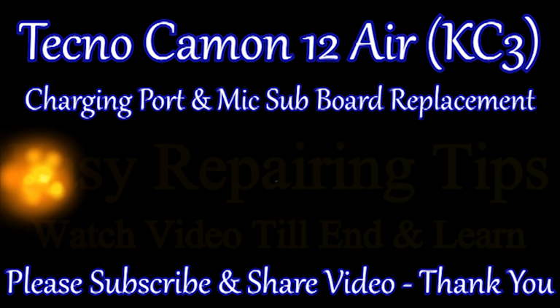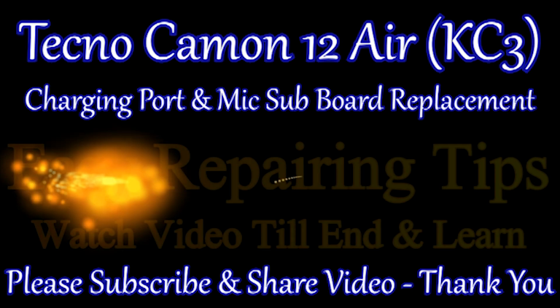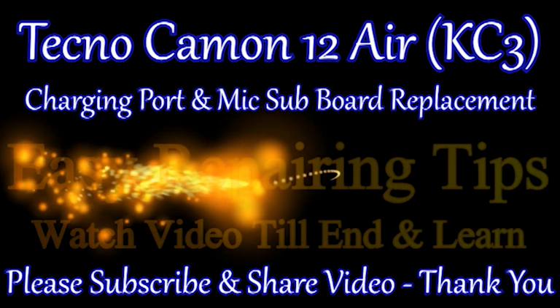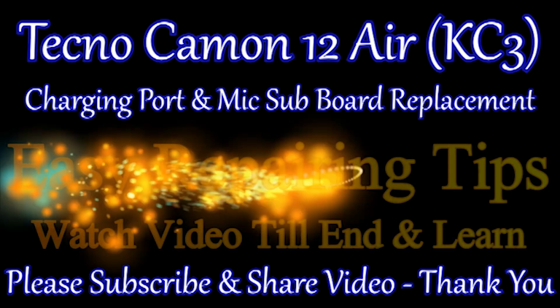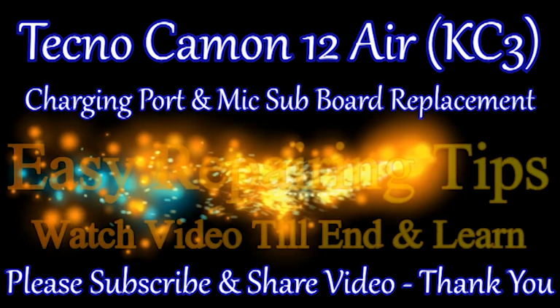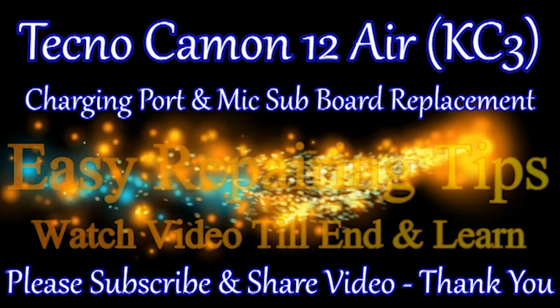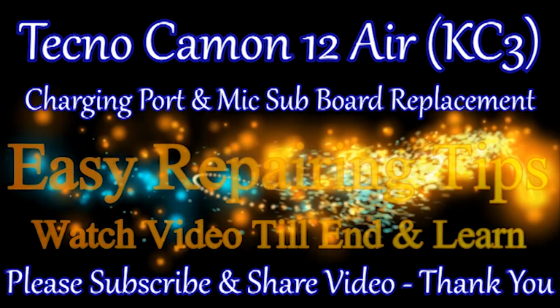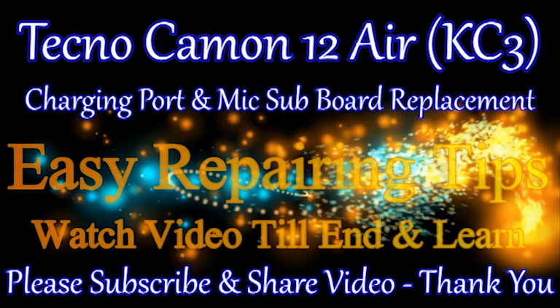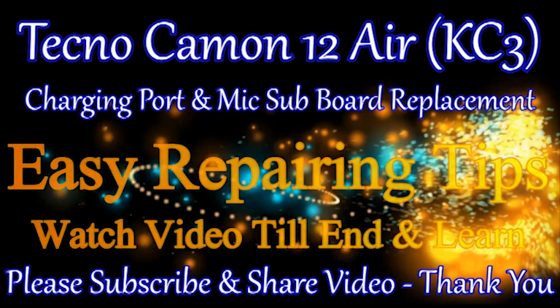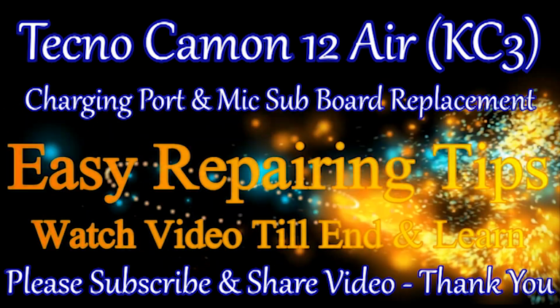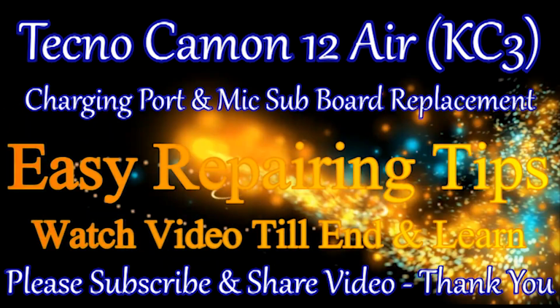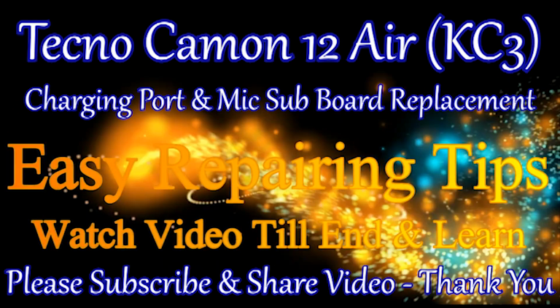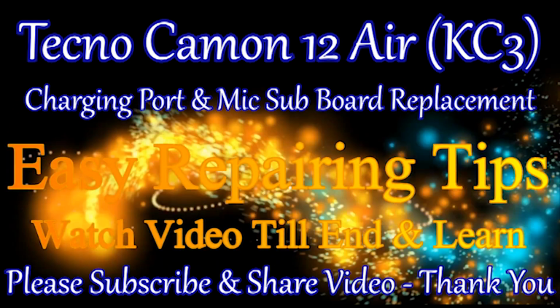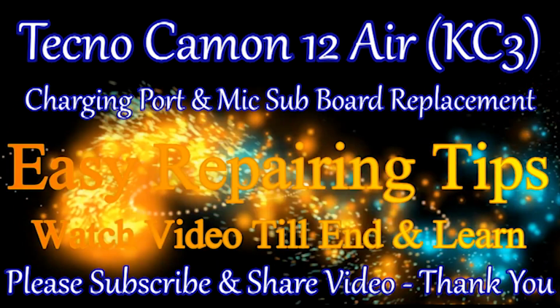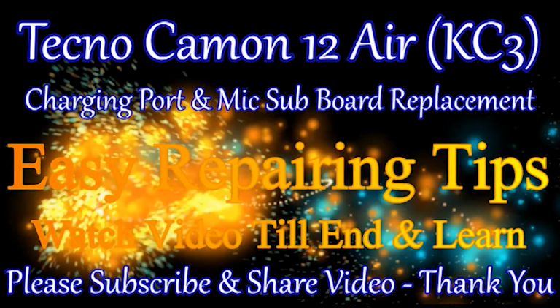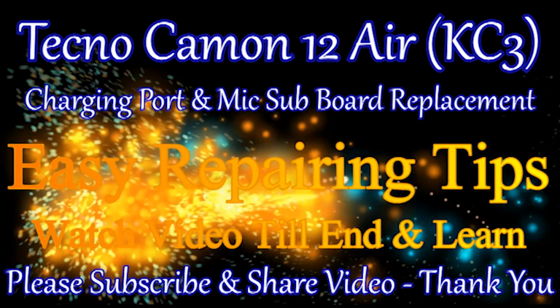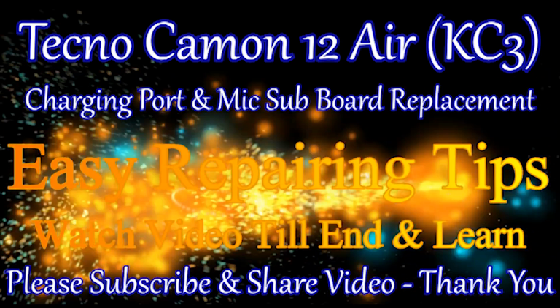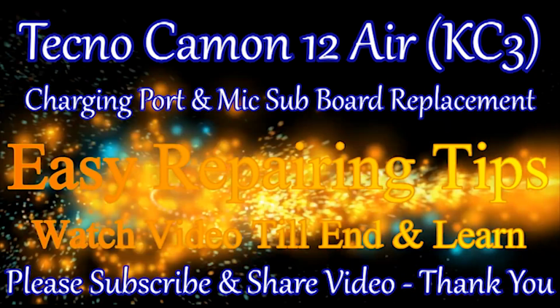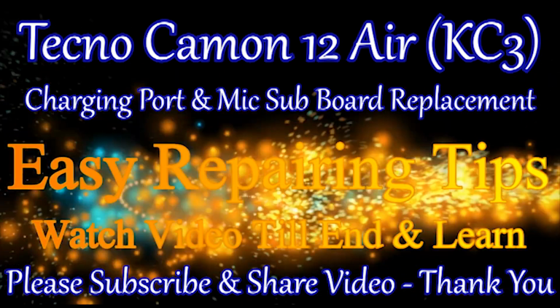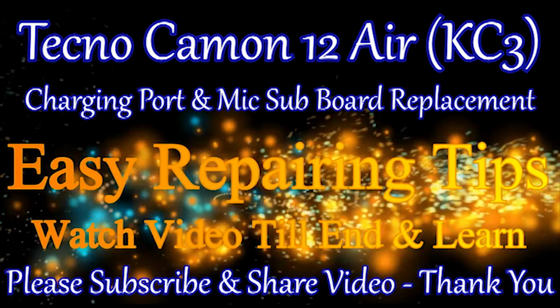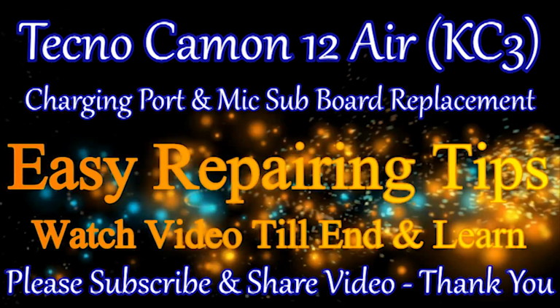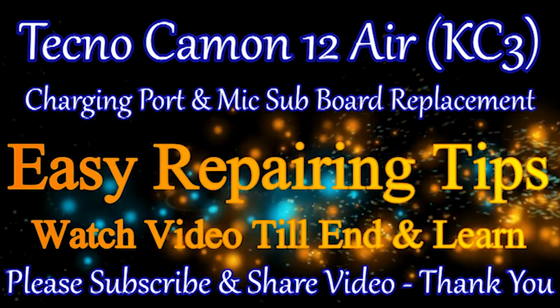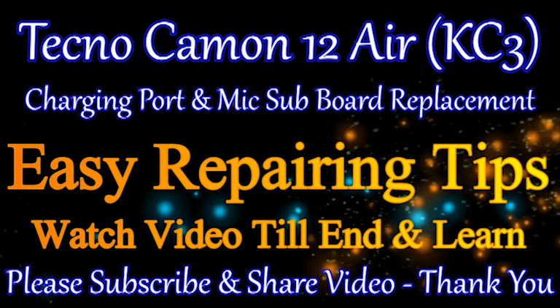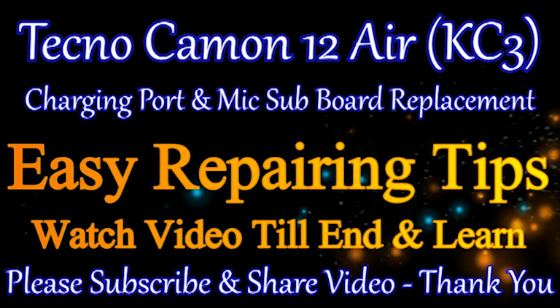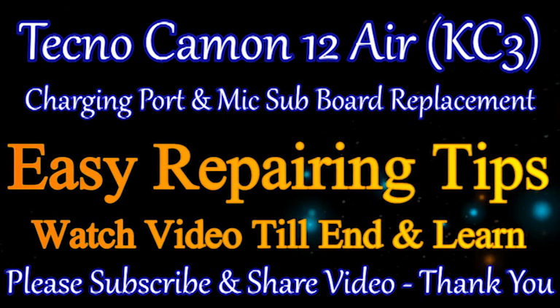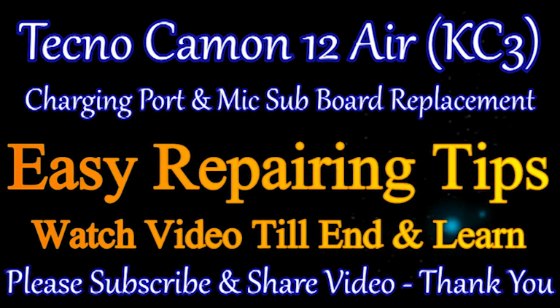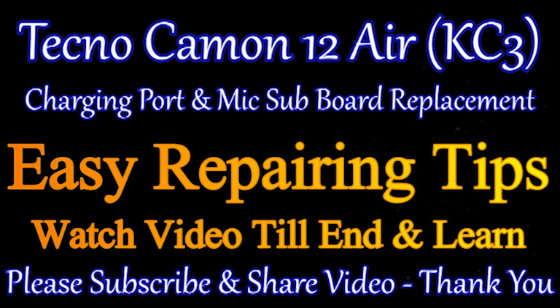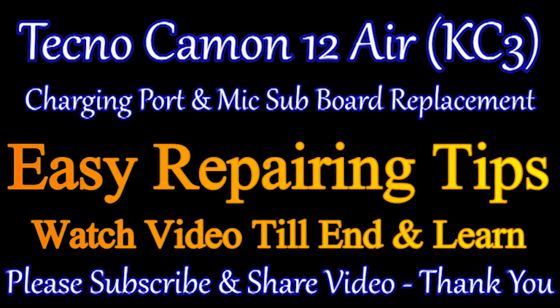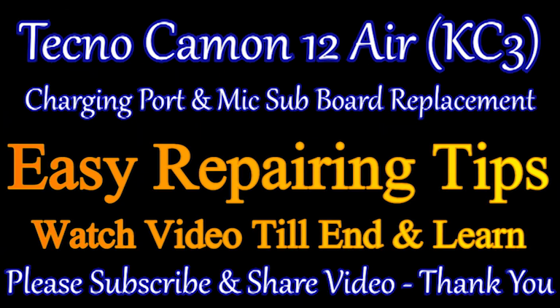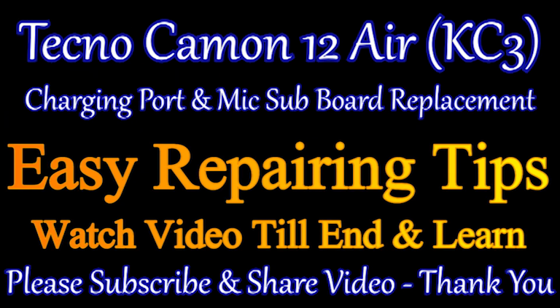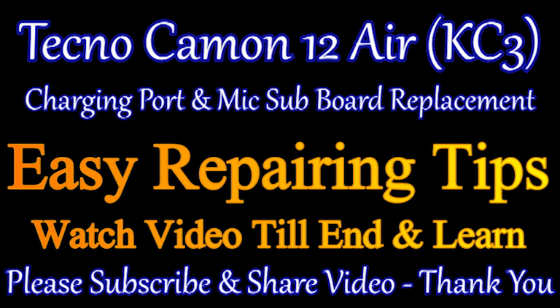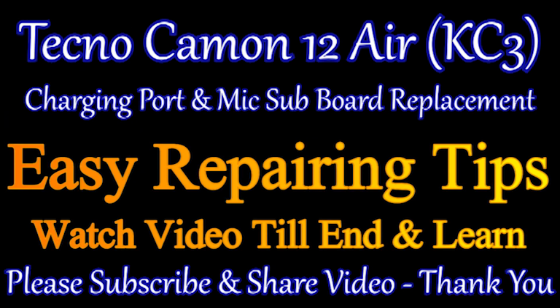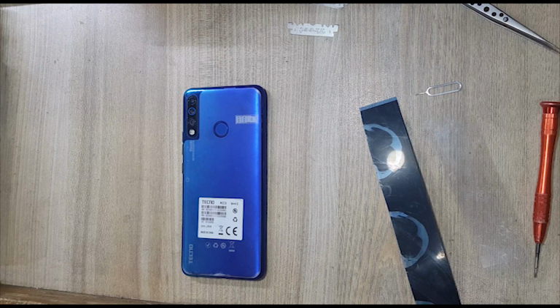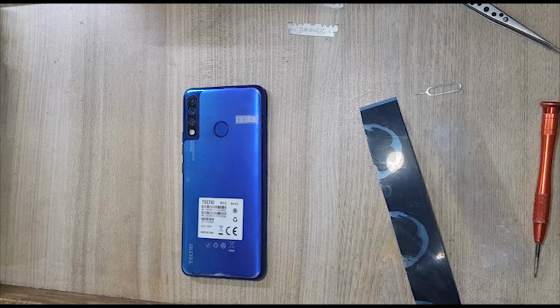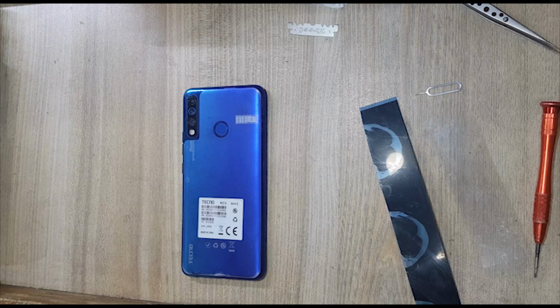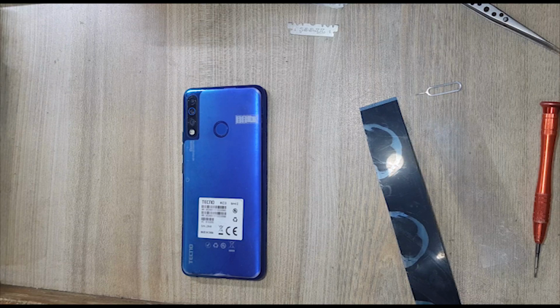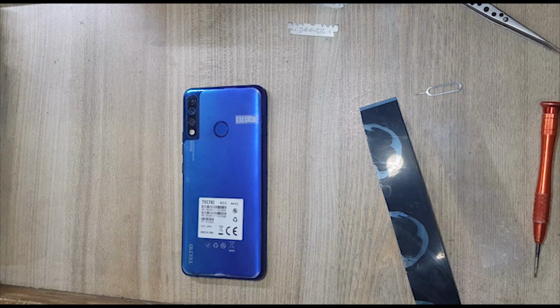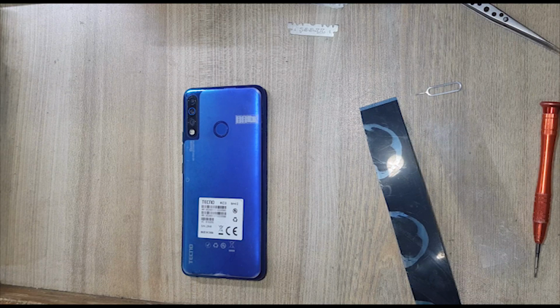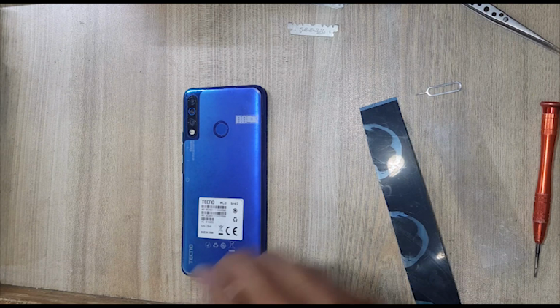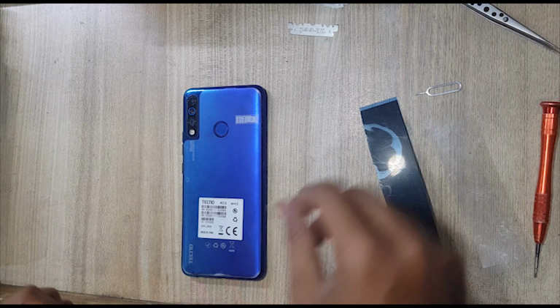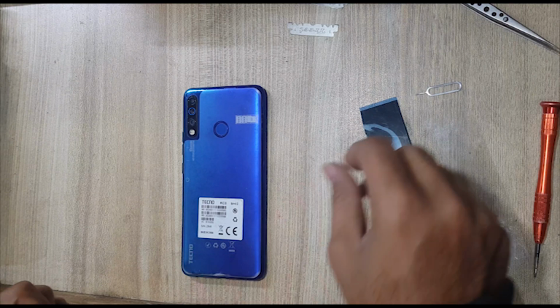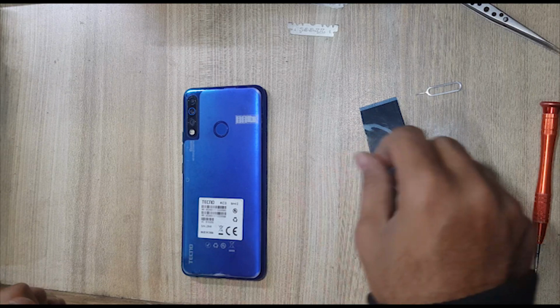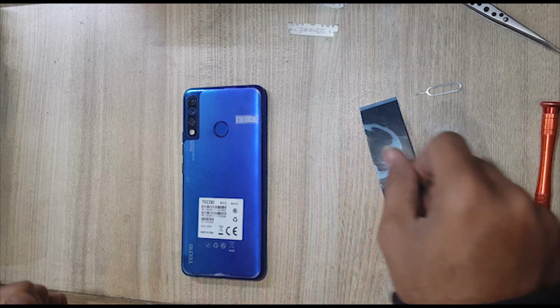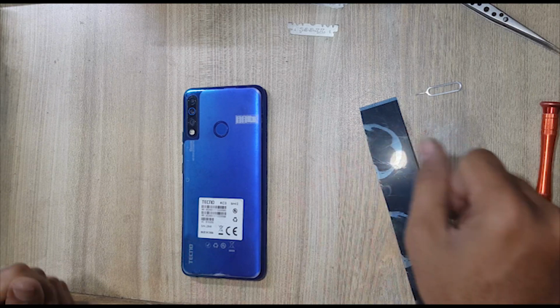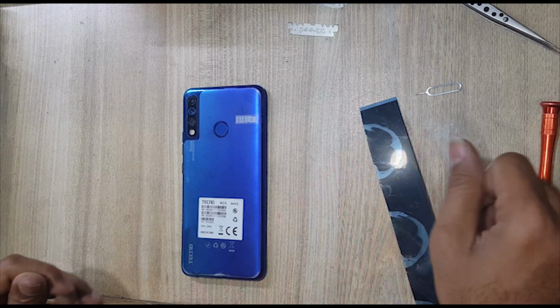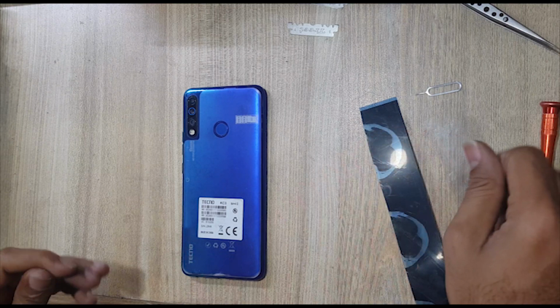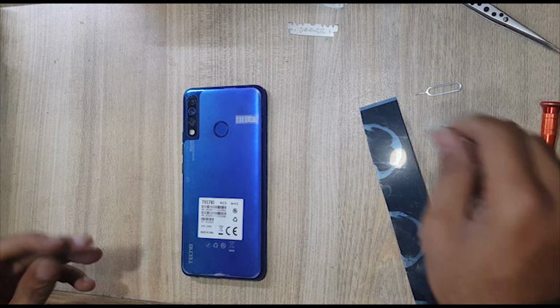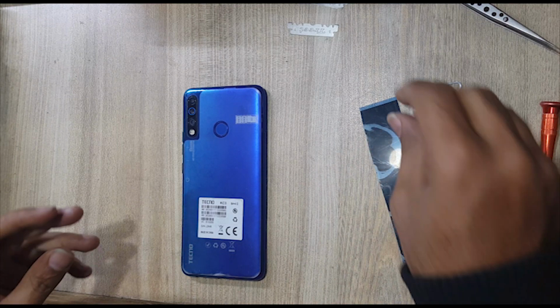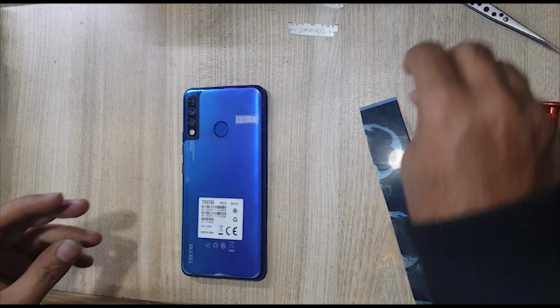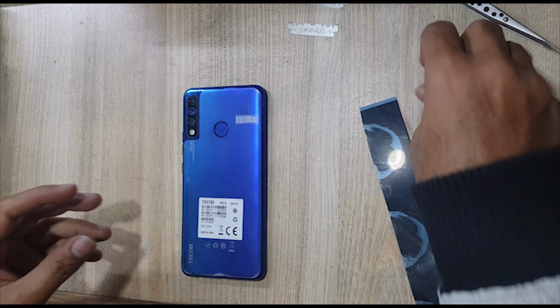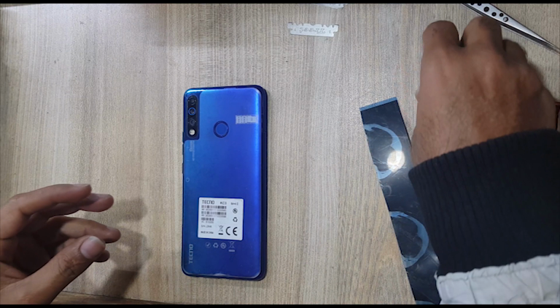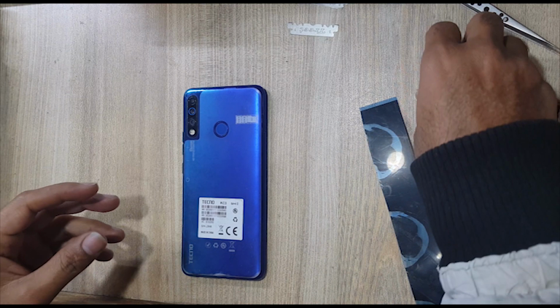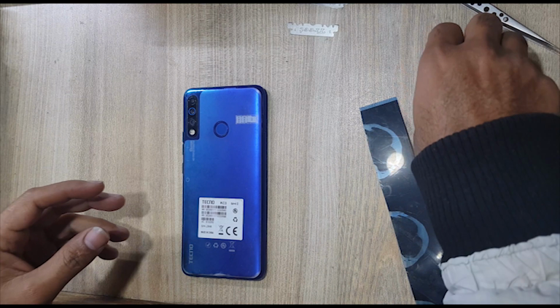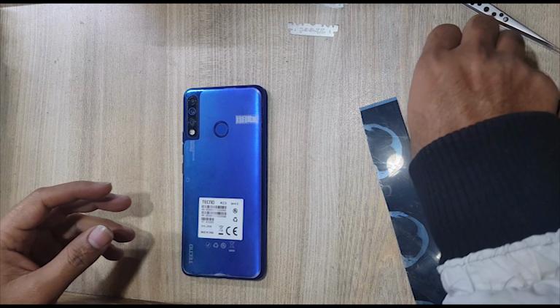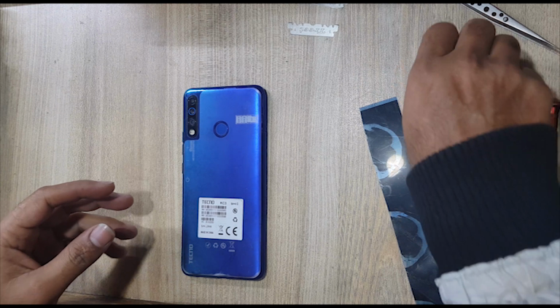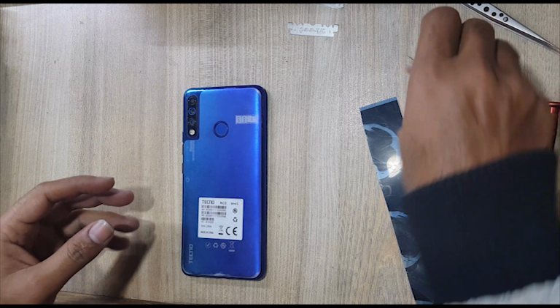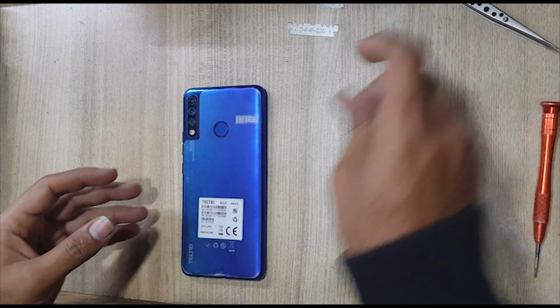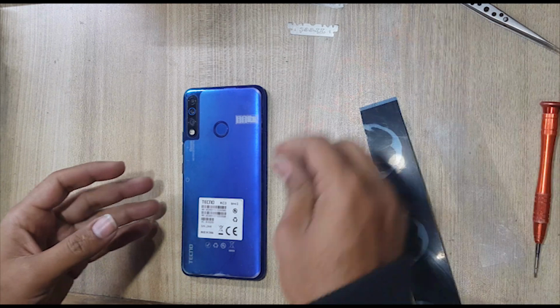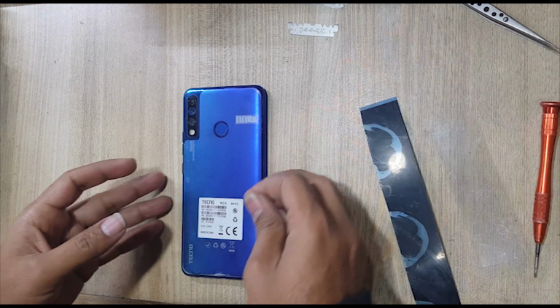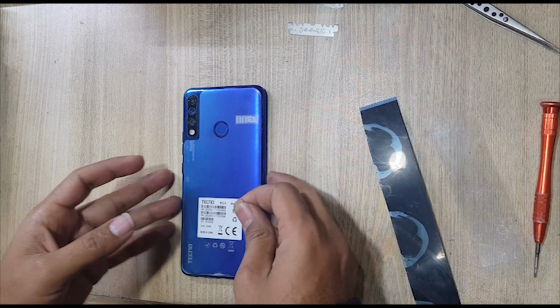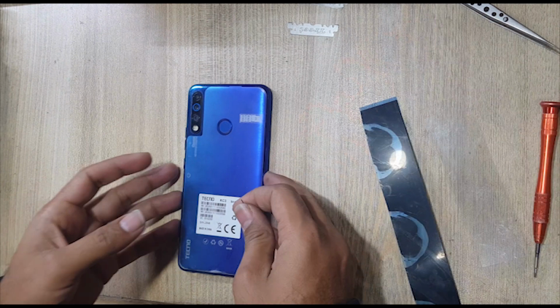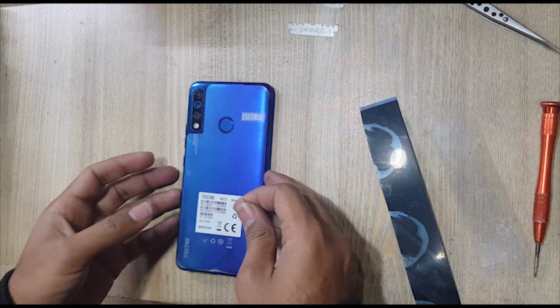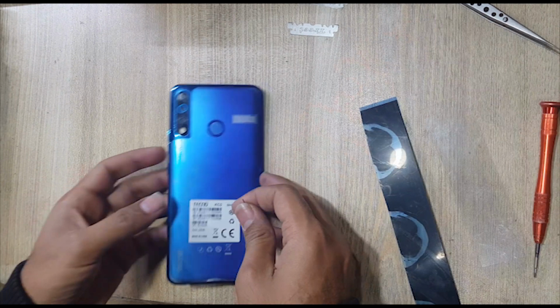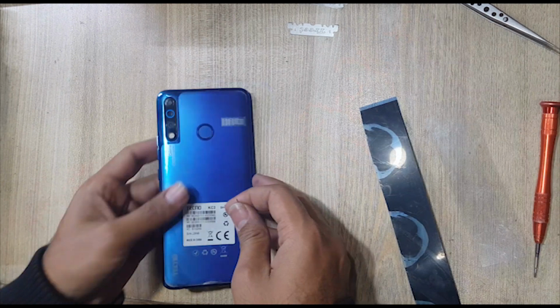Welcome guys. This is Tecno KC3, Tecno 12 Air model.